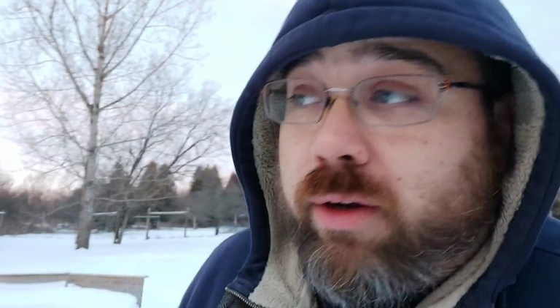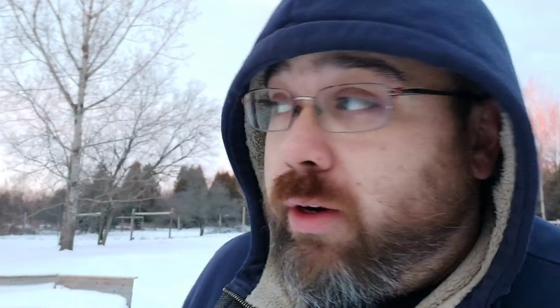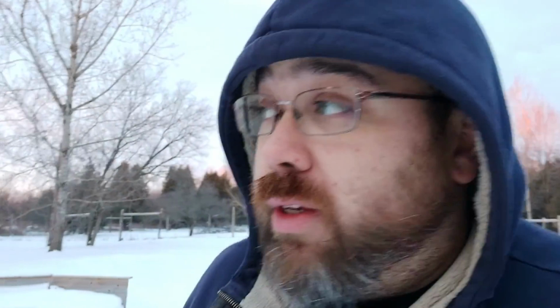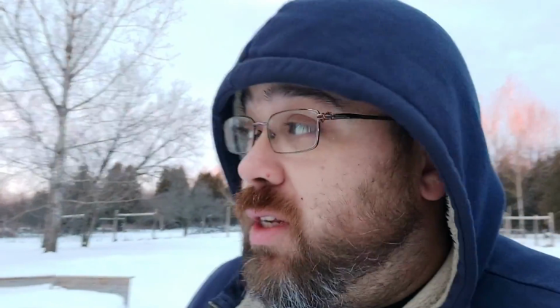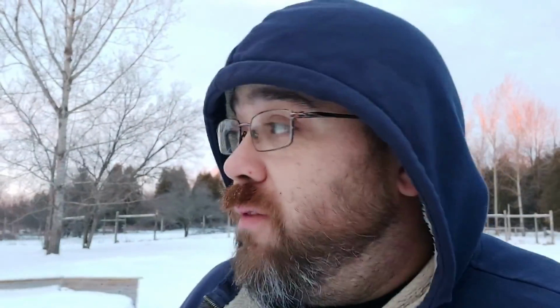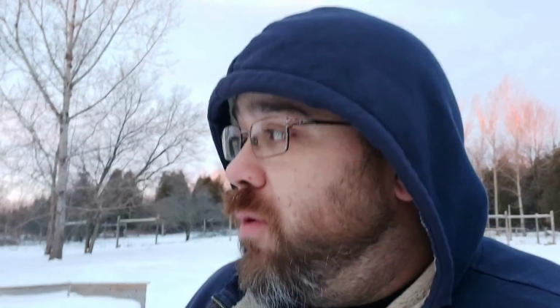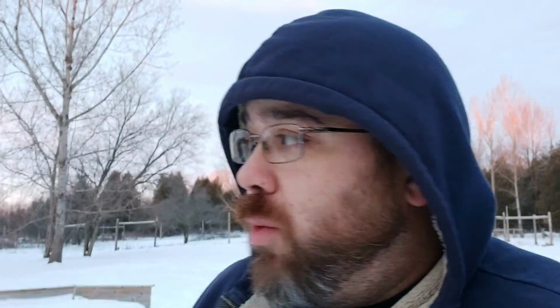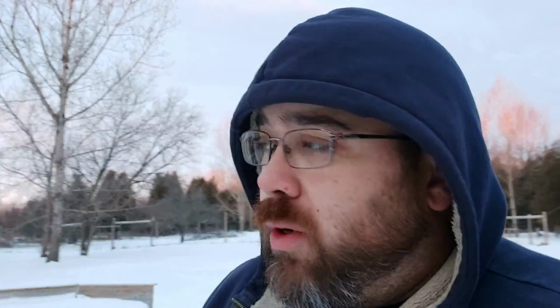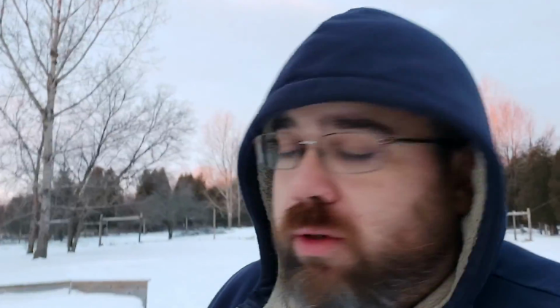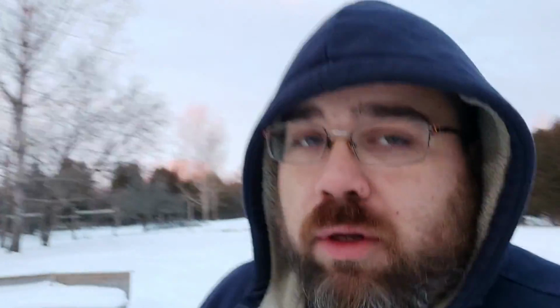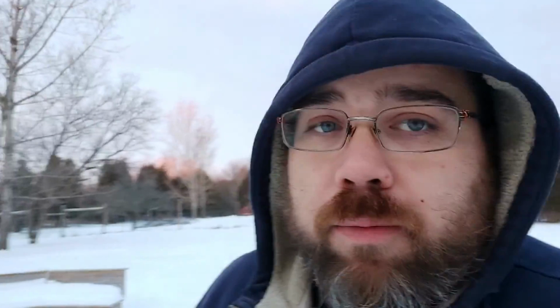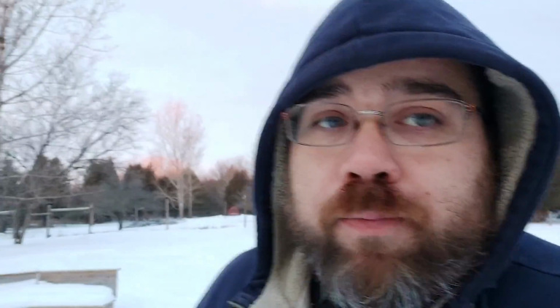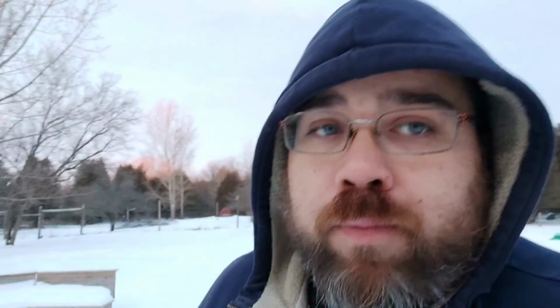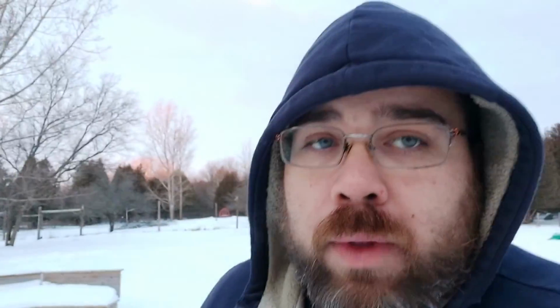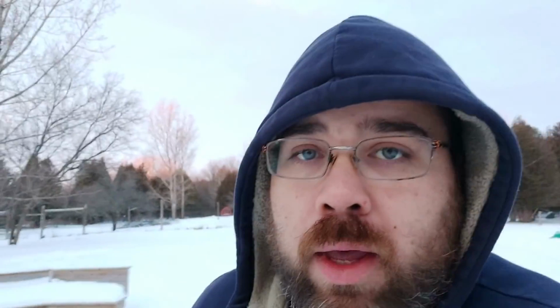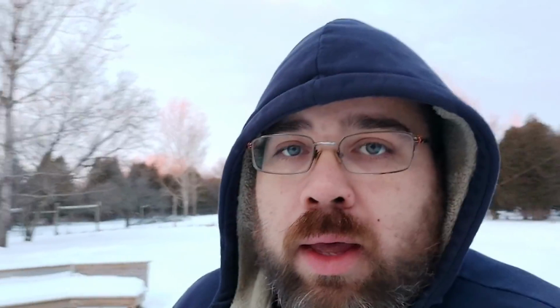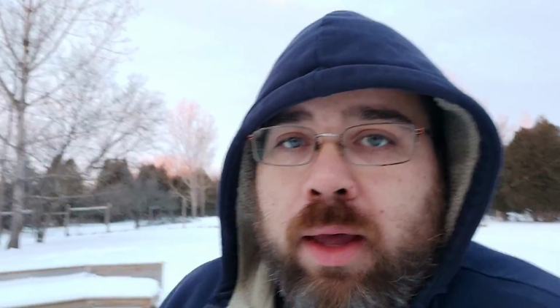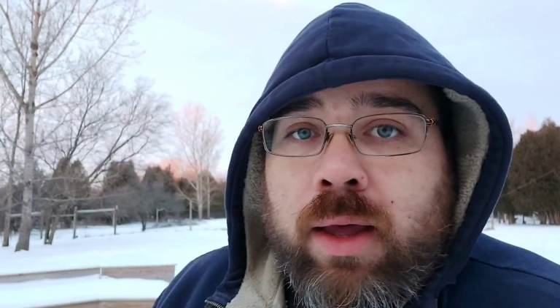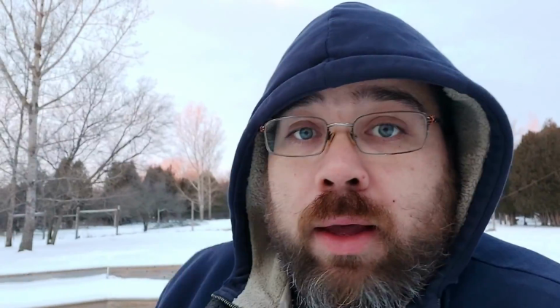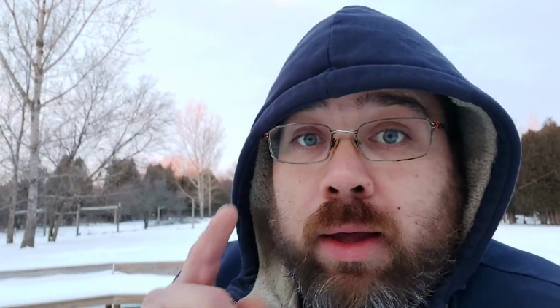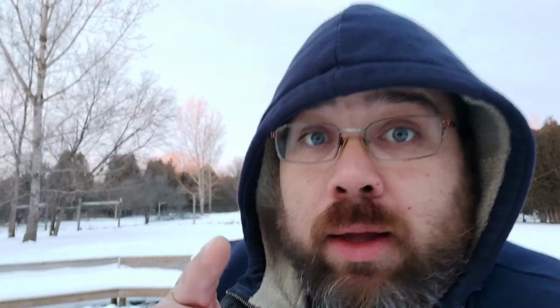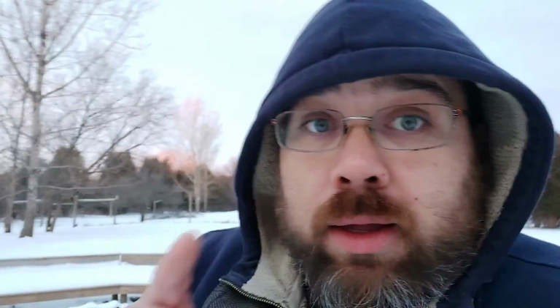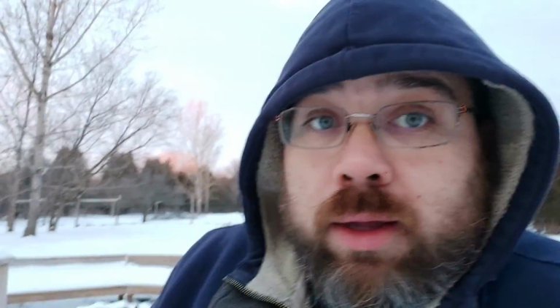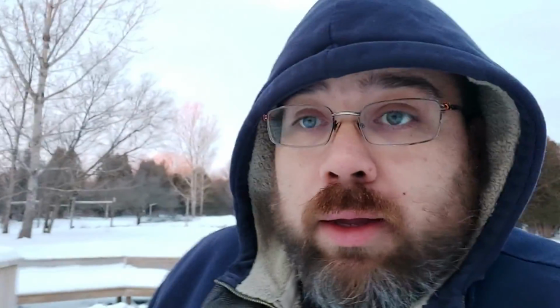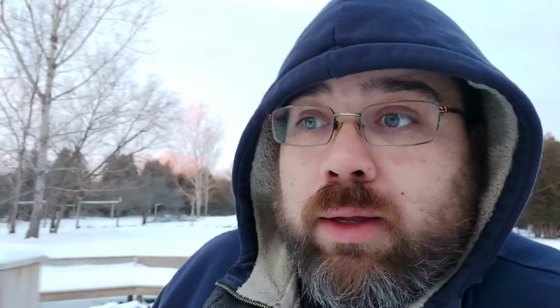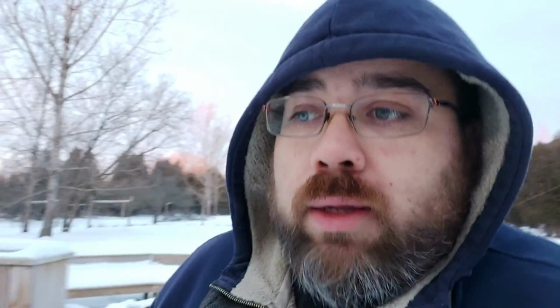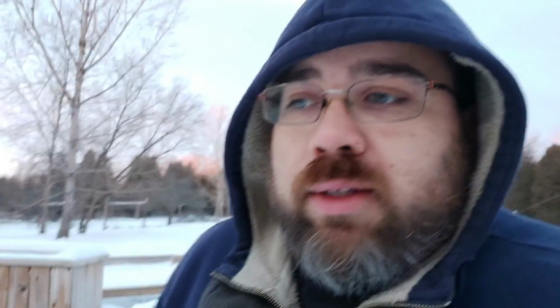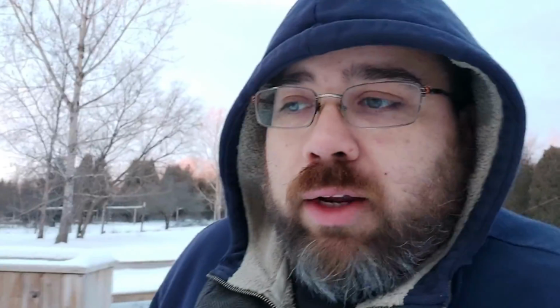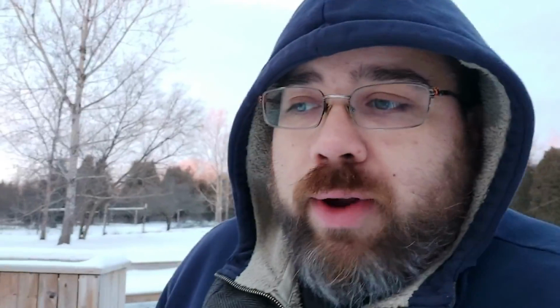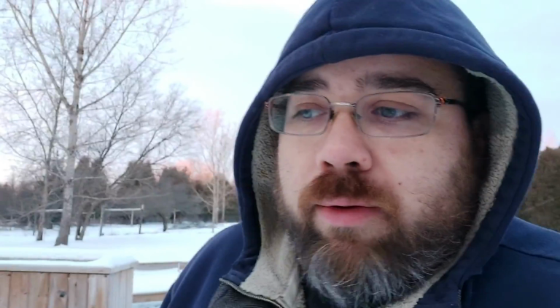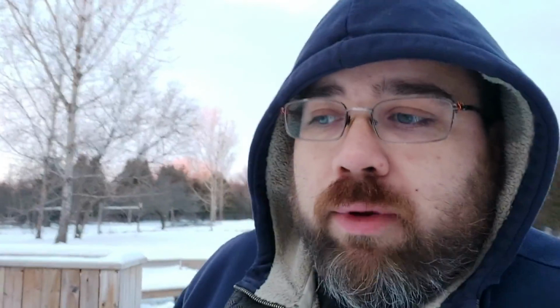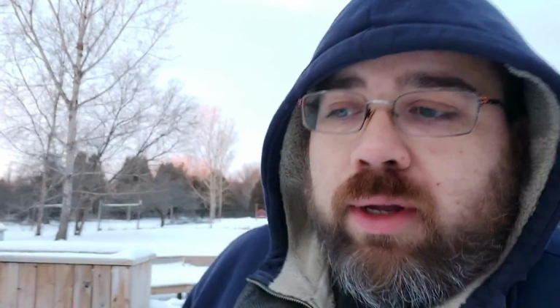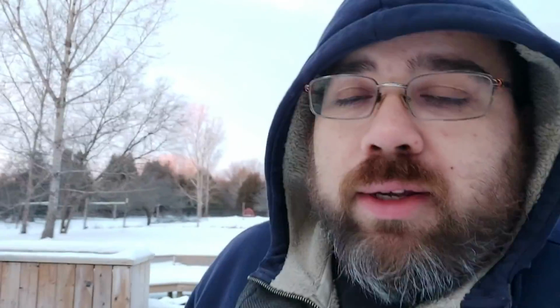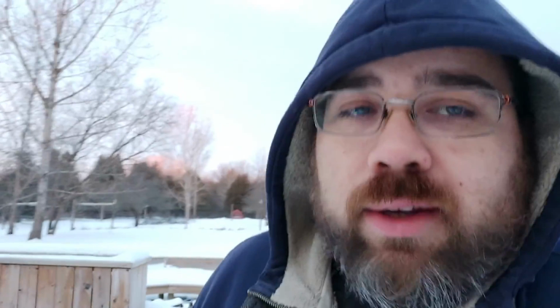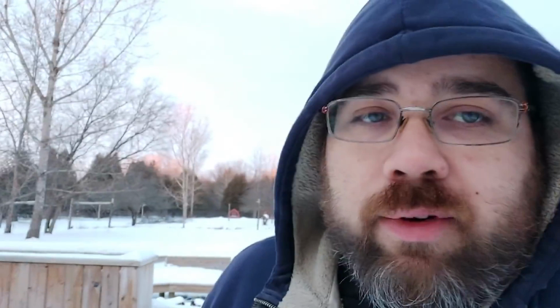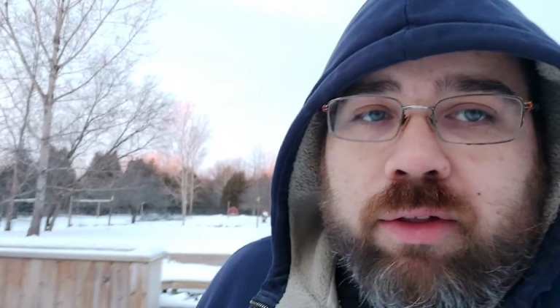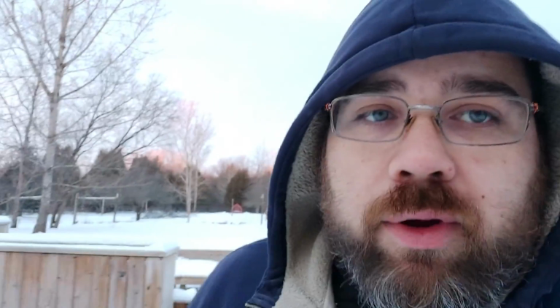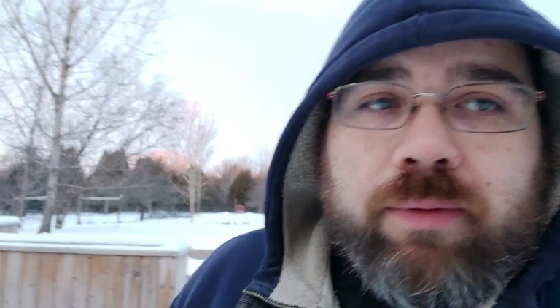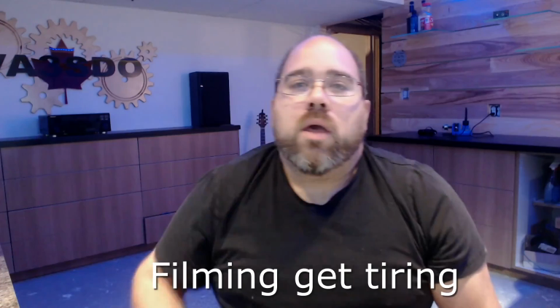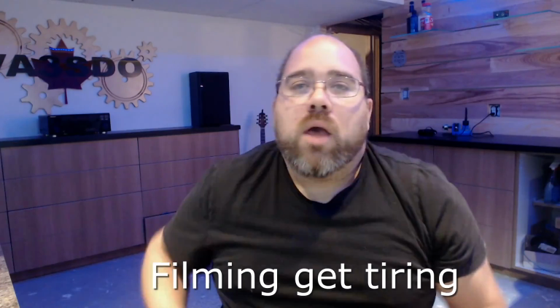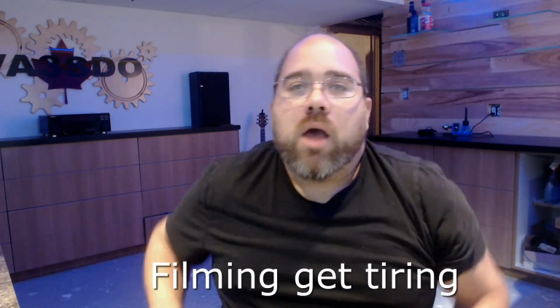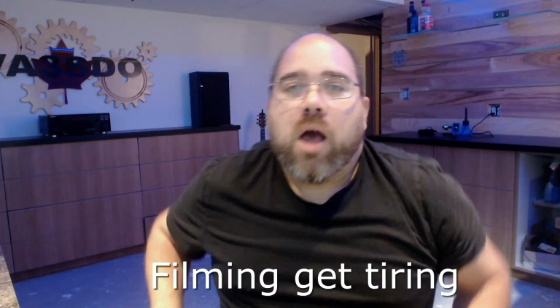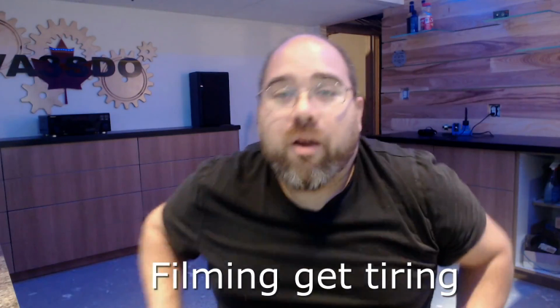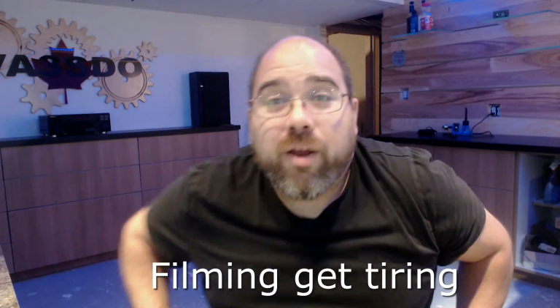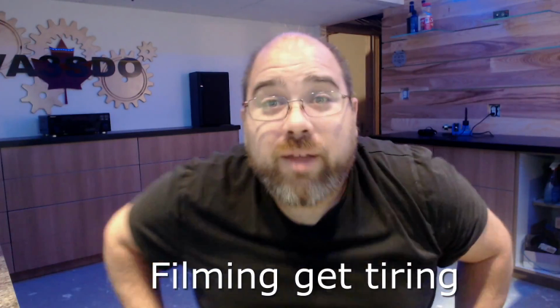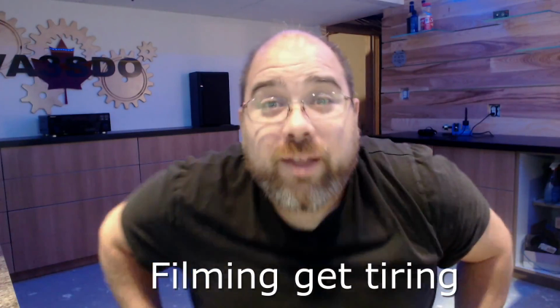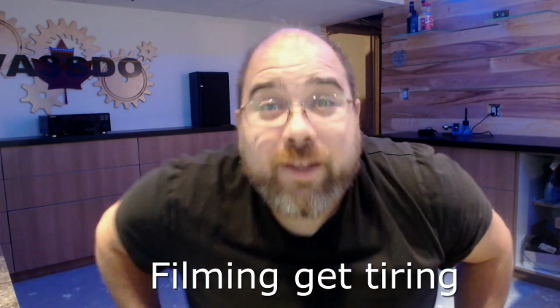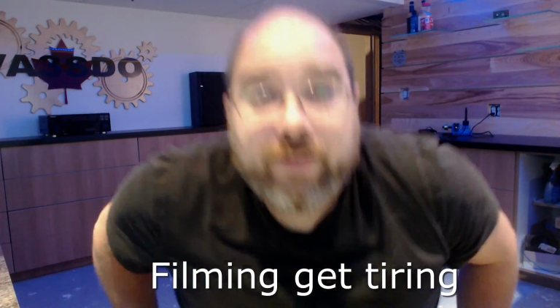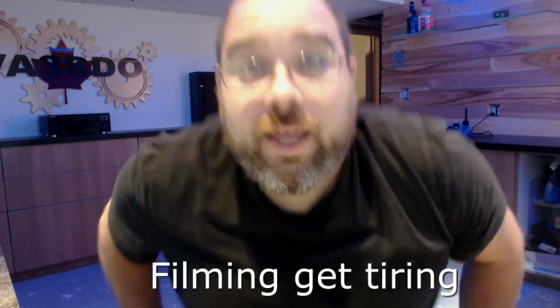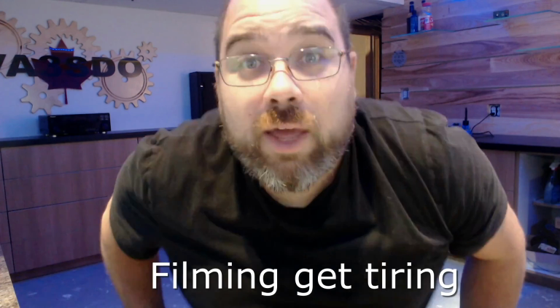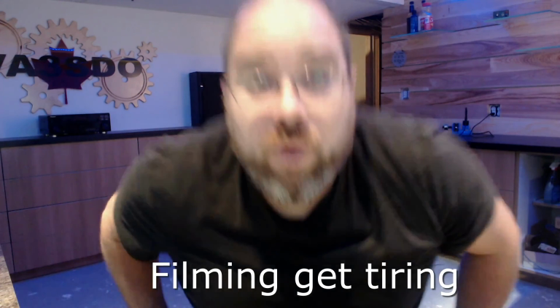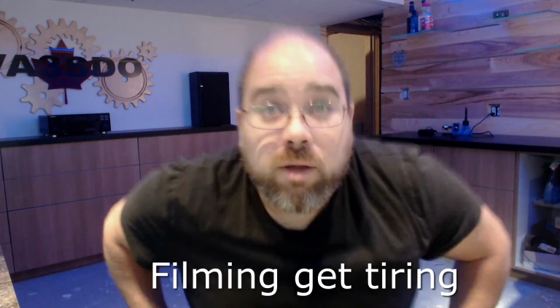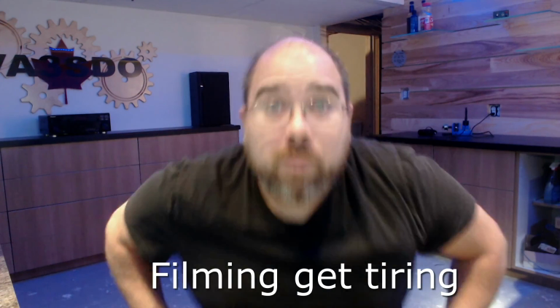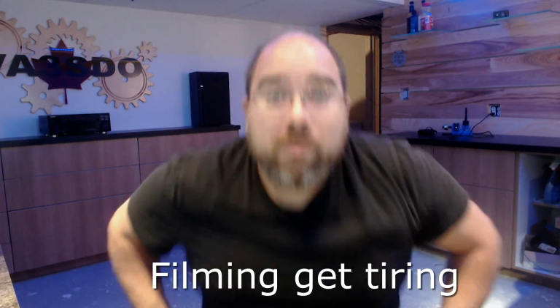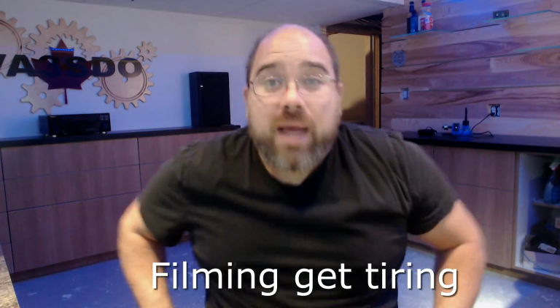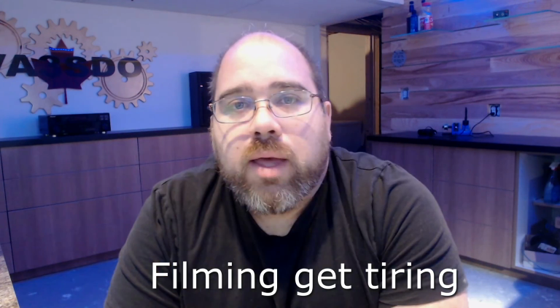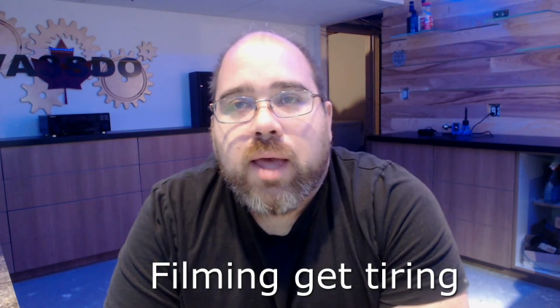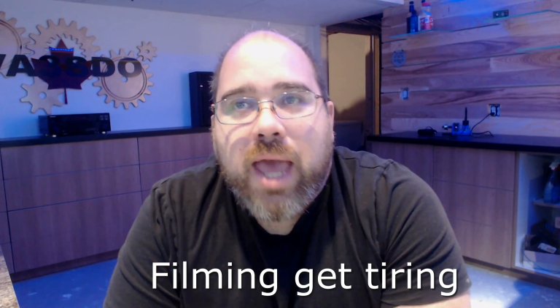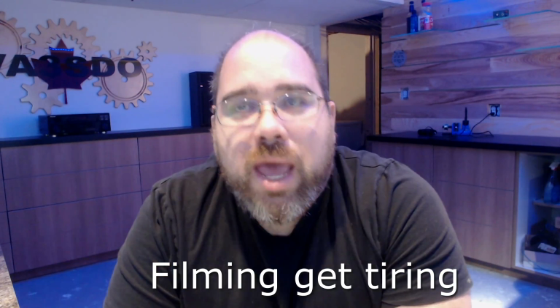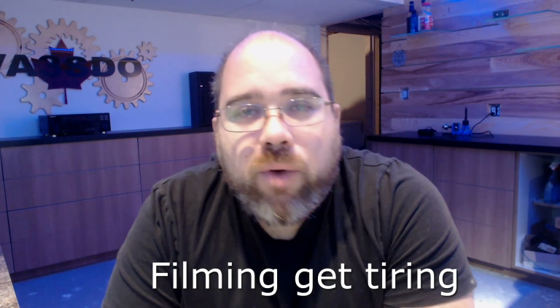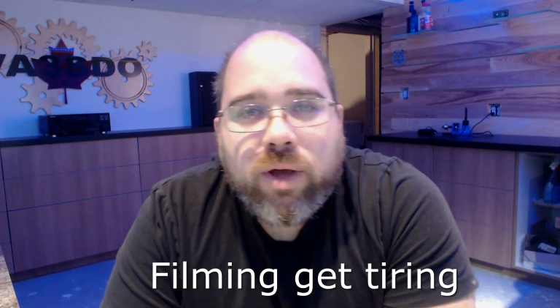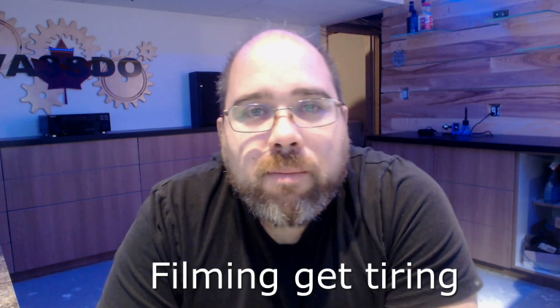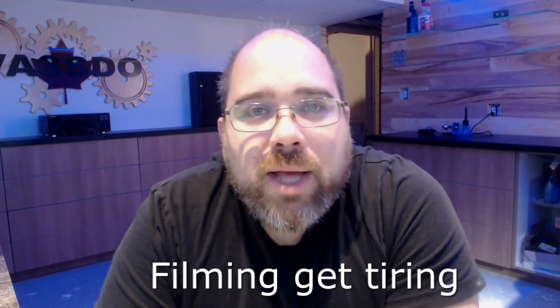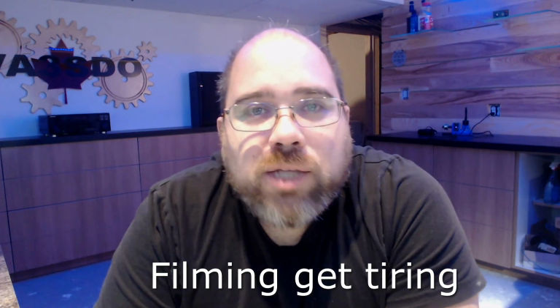Hey, welcome back guys. Building this has required a lot of patience.